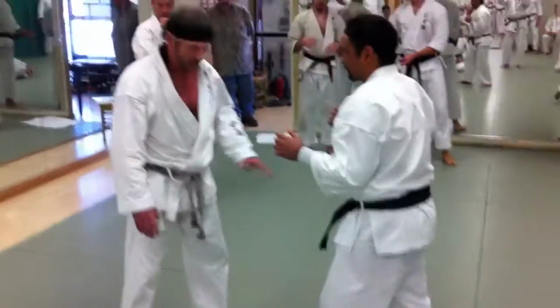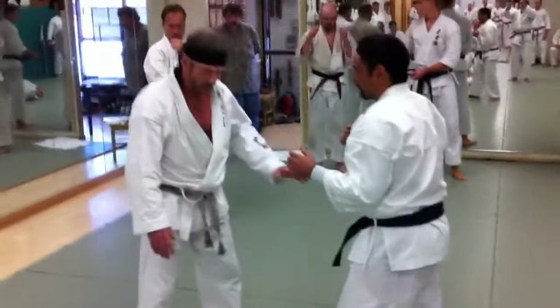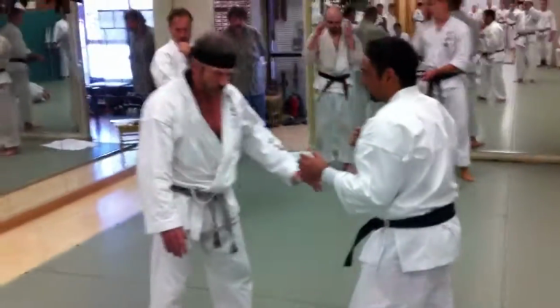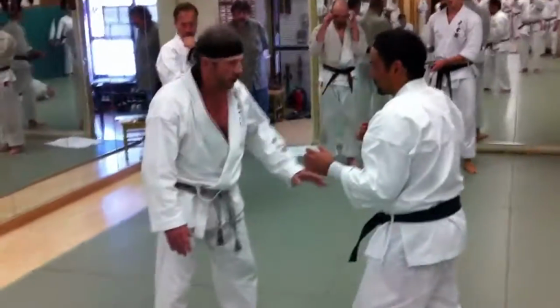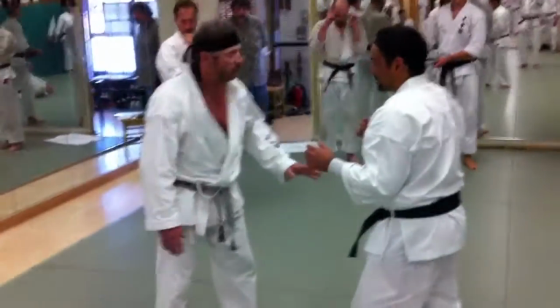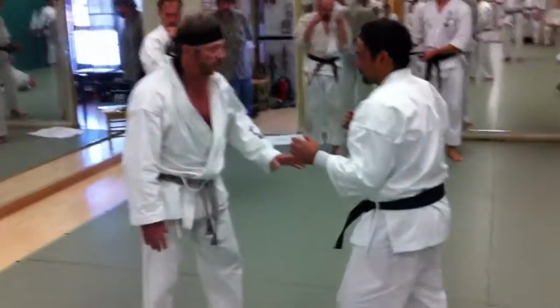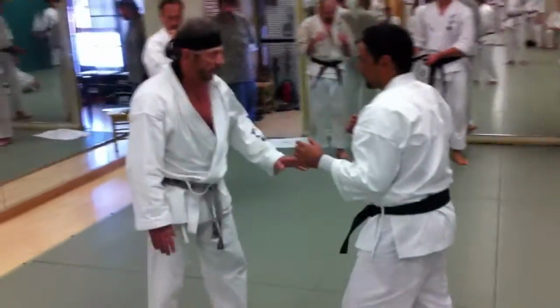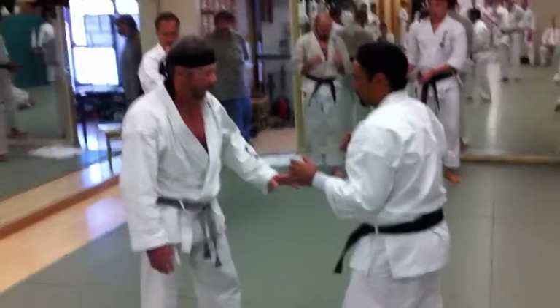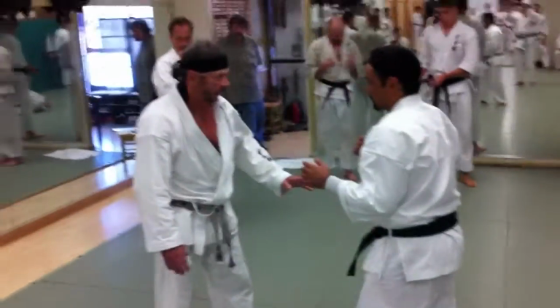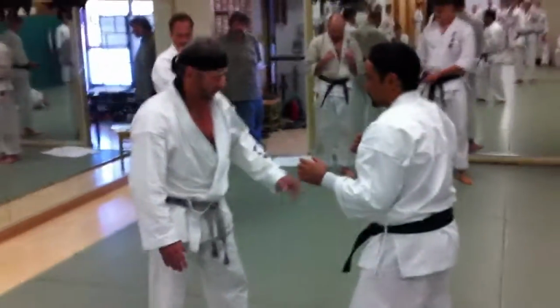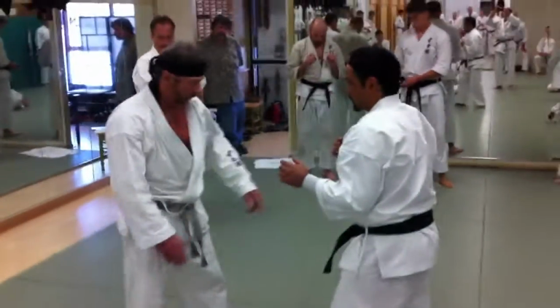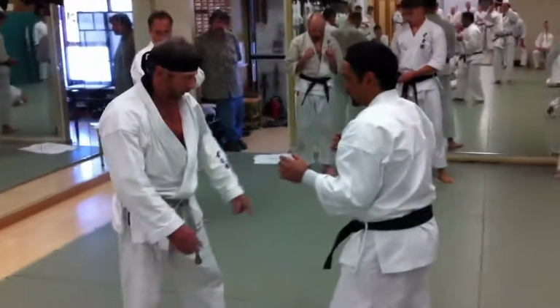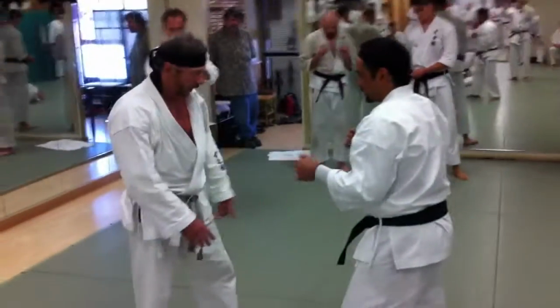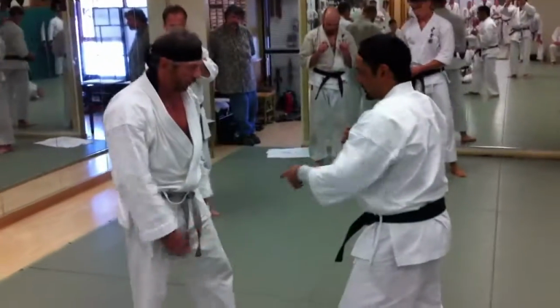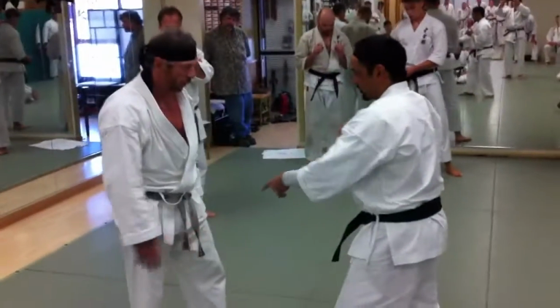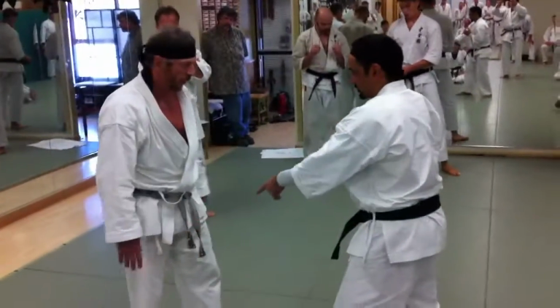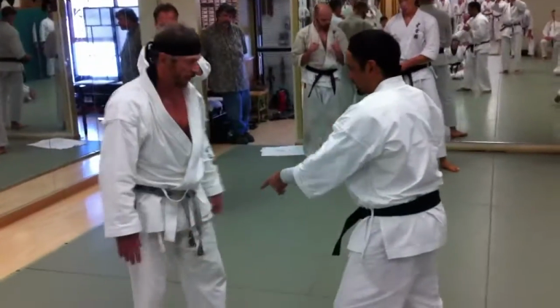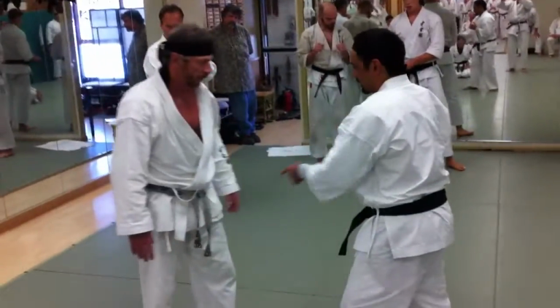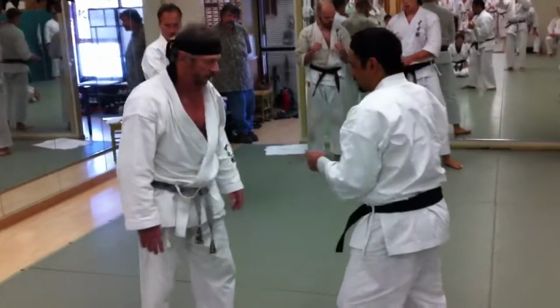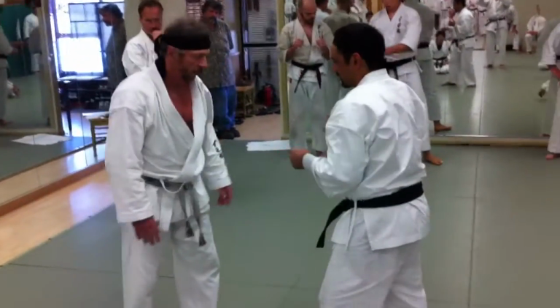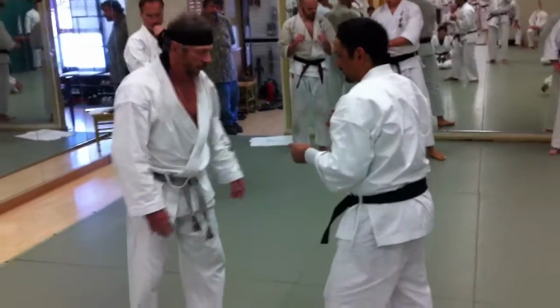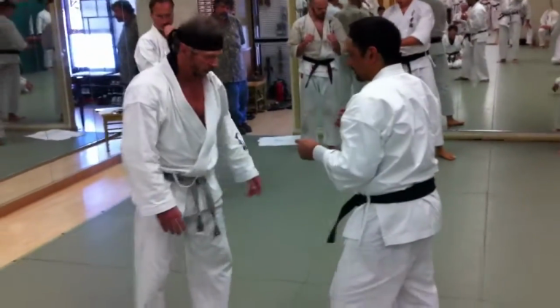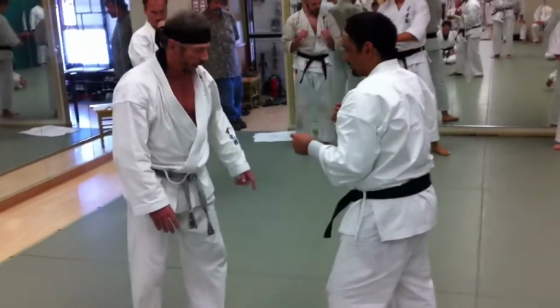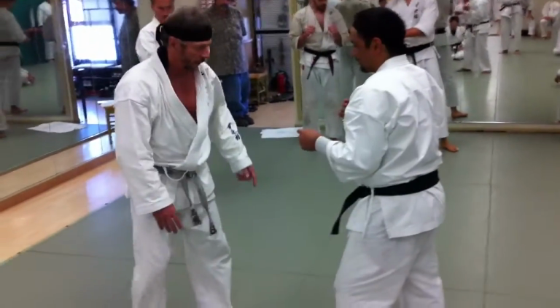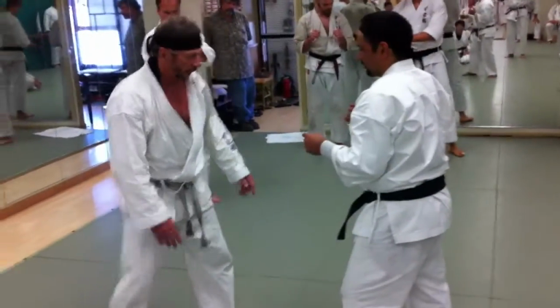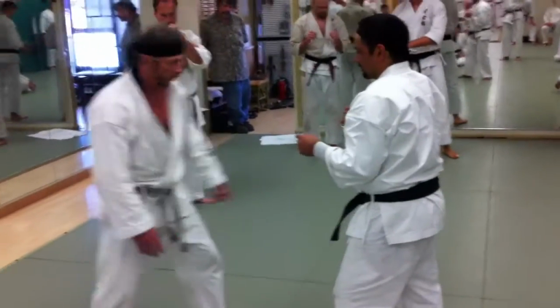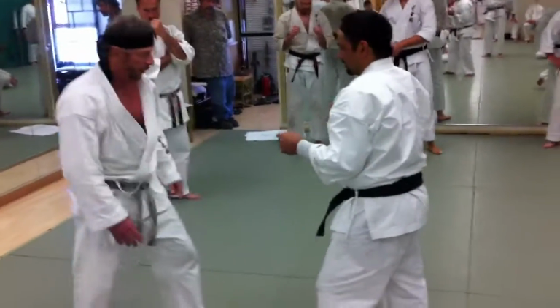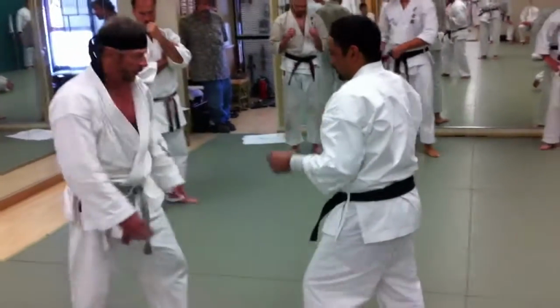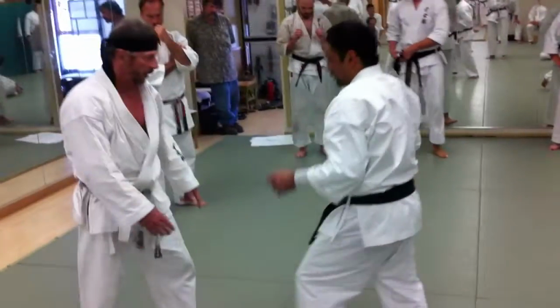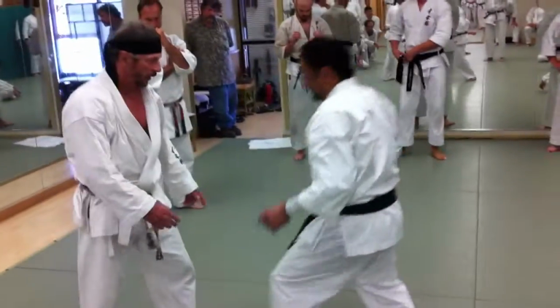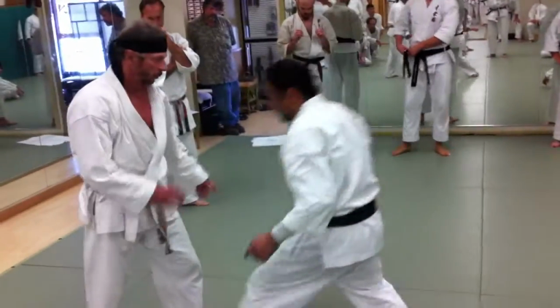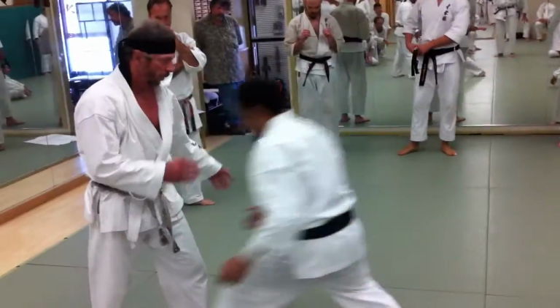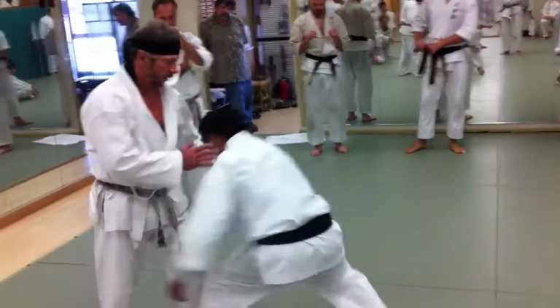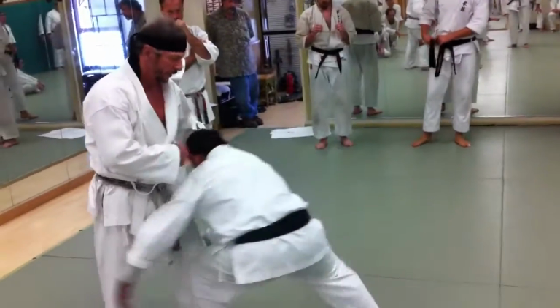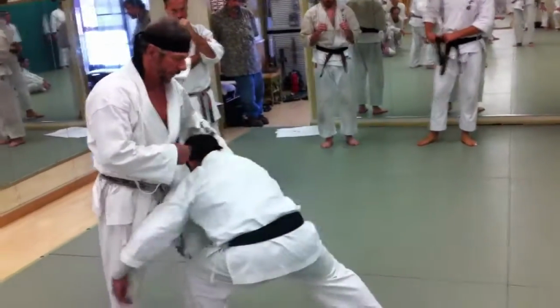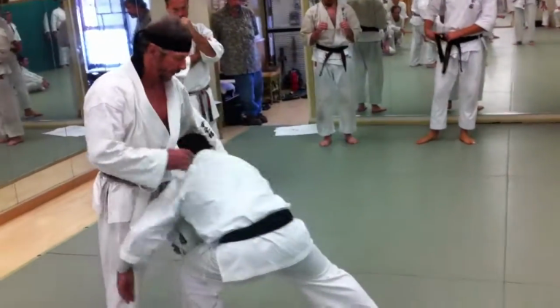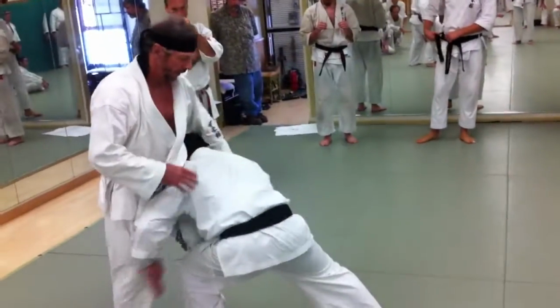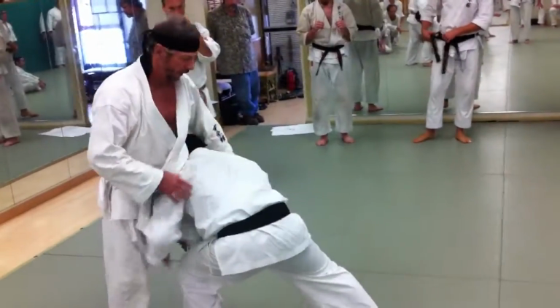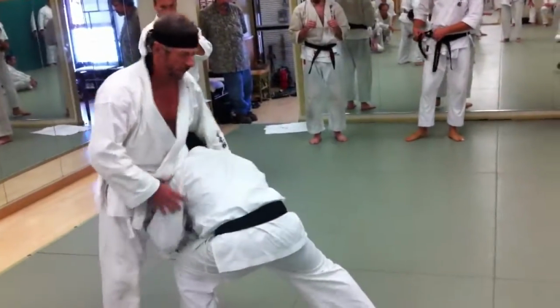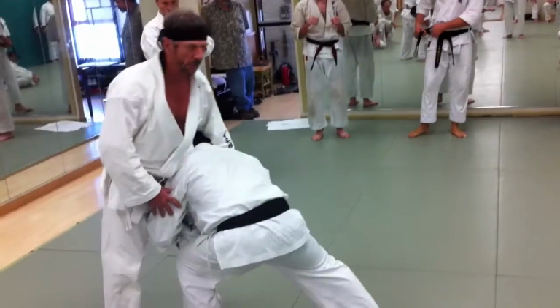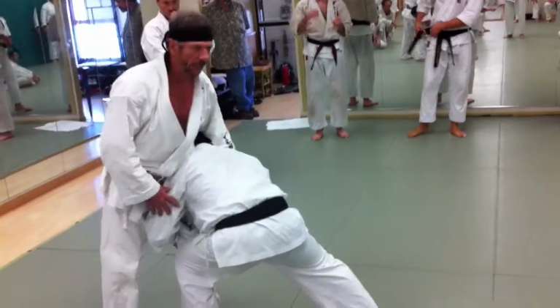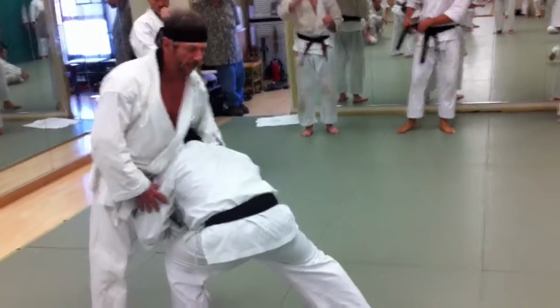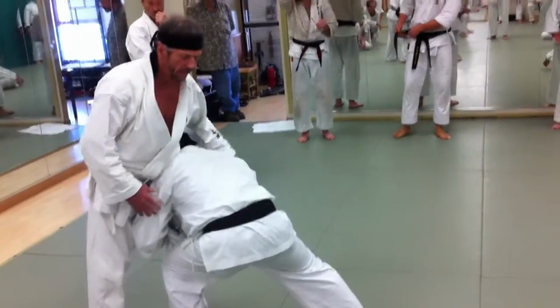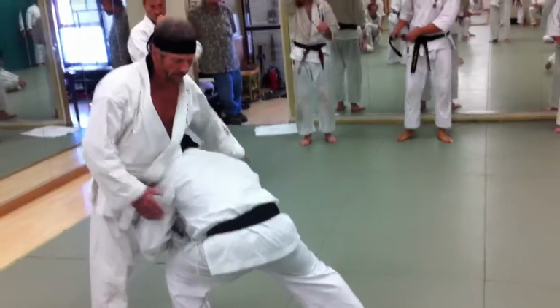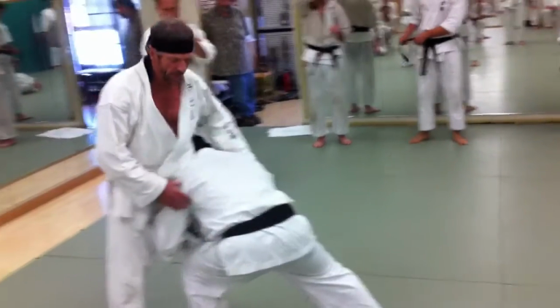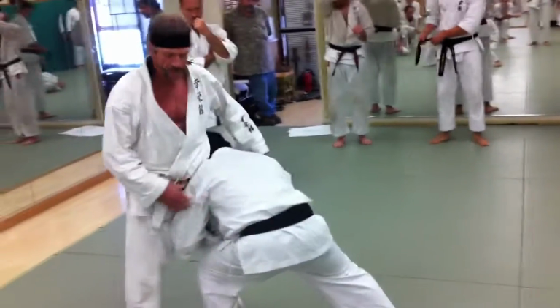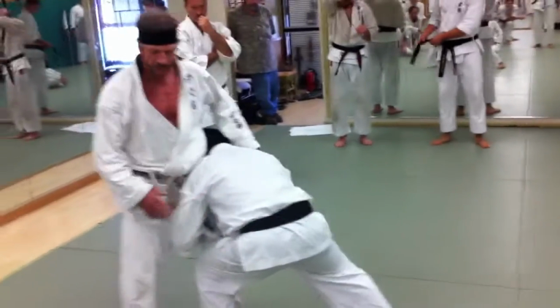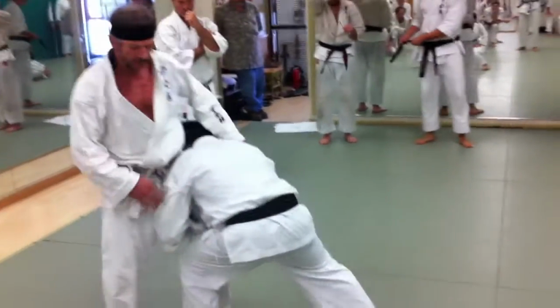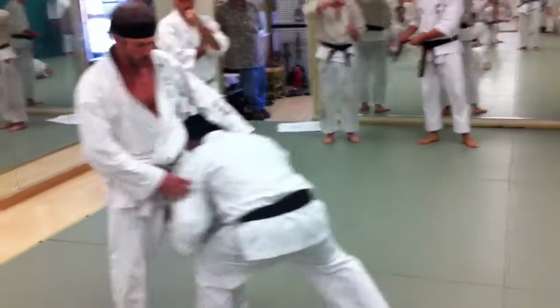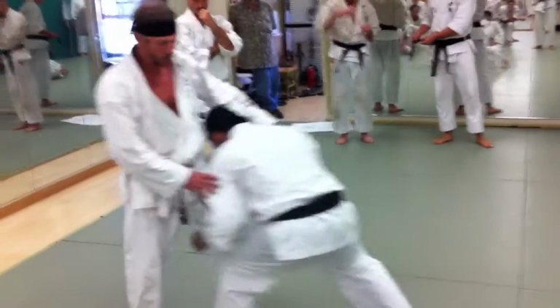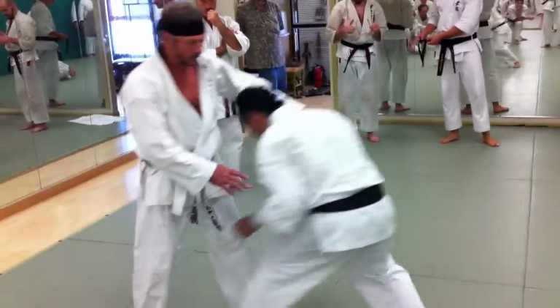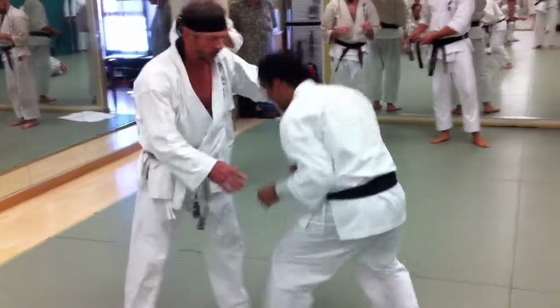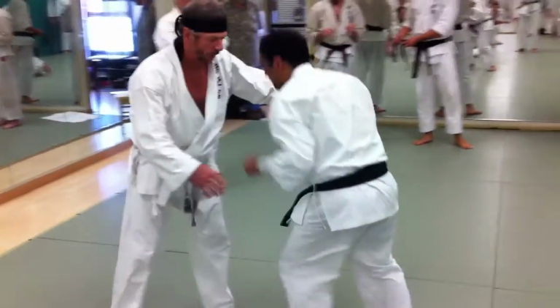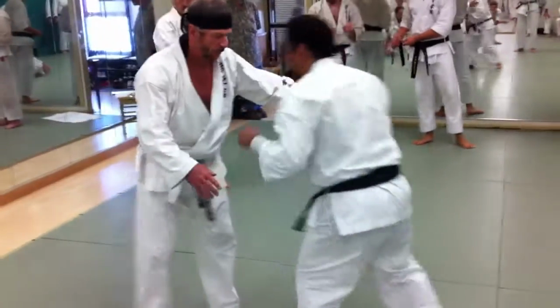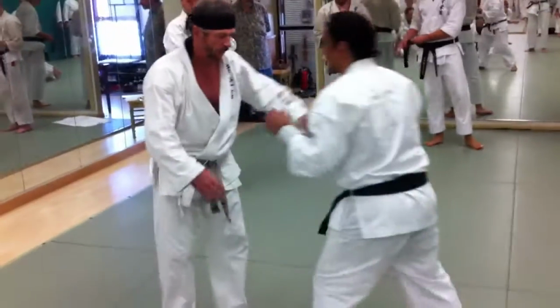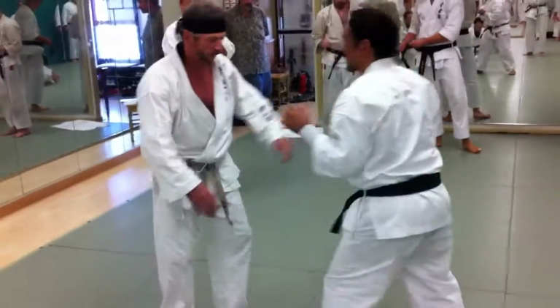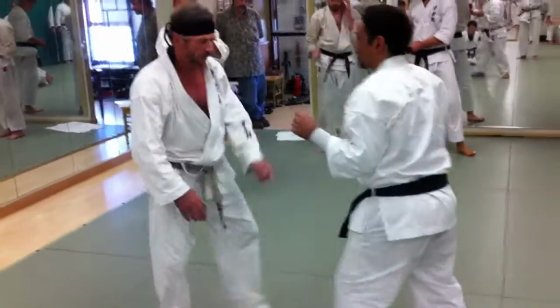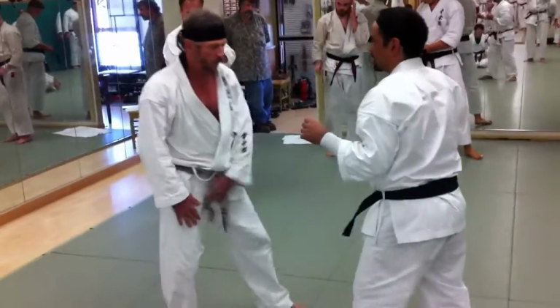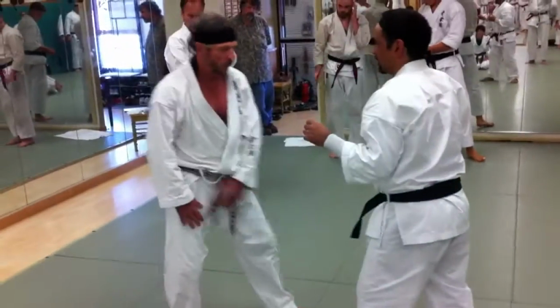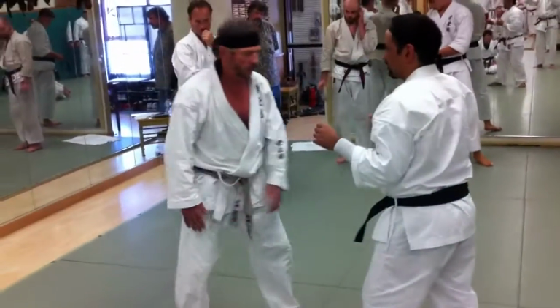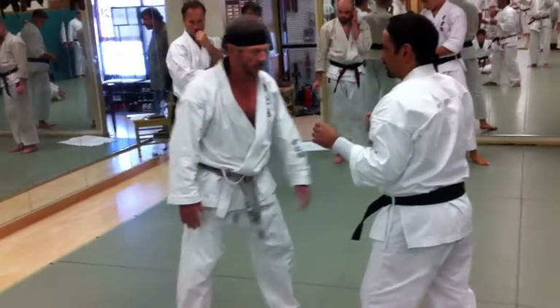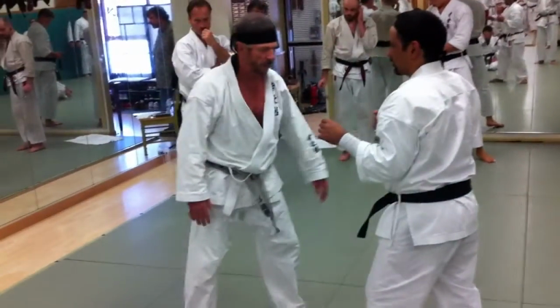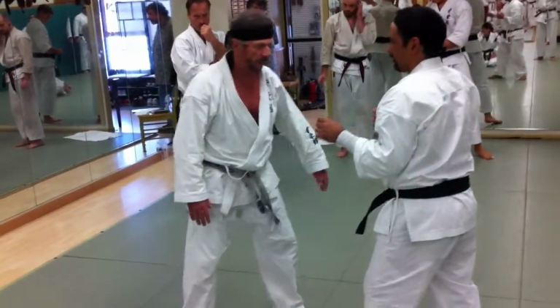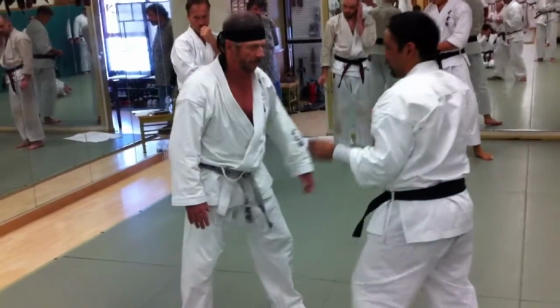I'm just saying single leg takedown, okay? Outside leg — head goes out to the outside. Actually, I want to show them this other move first. Go to this leg.